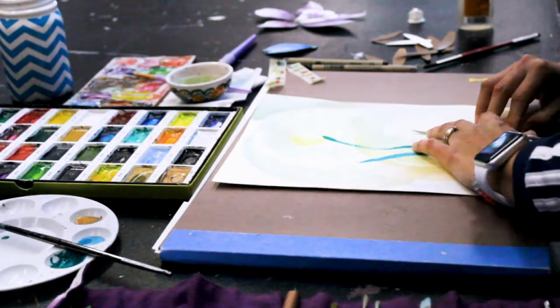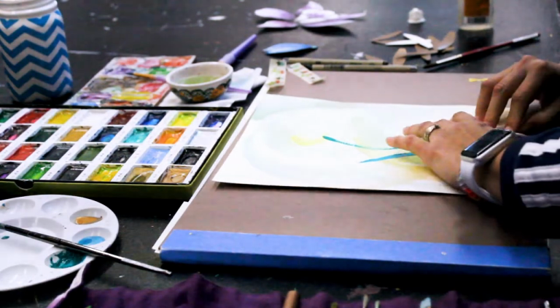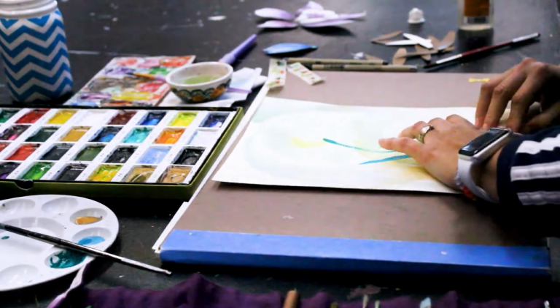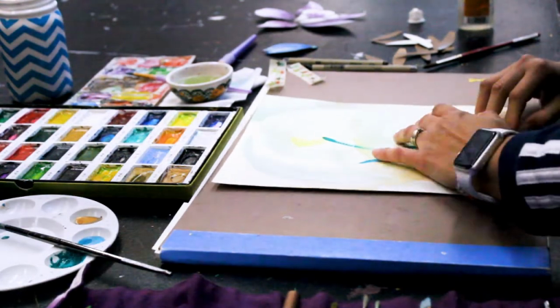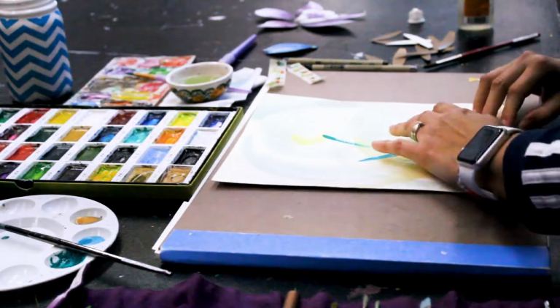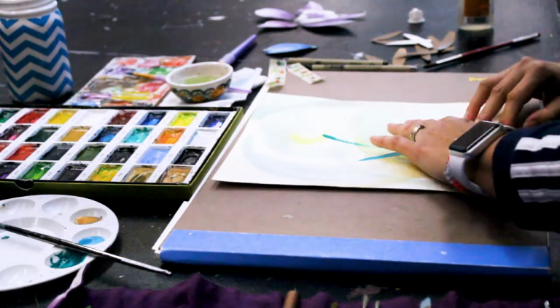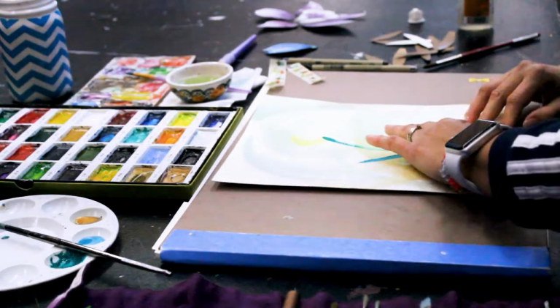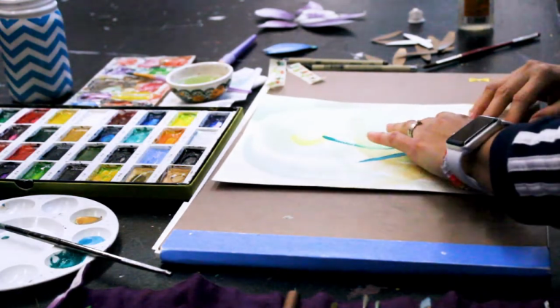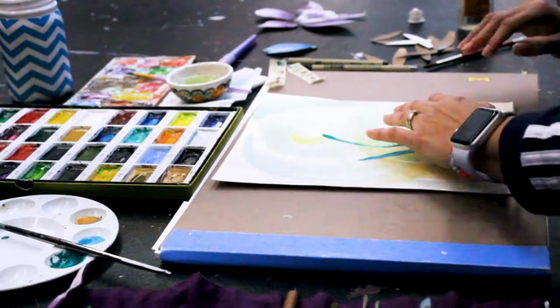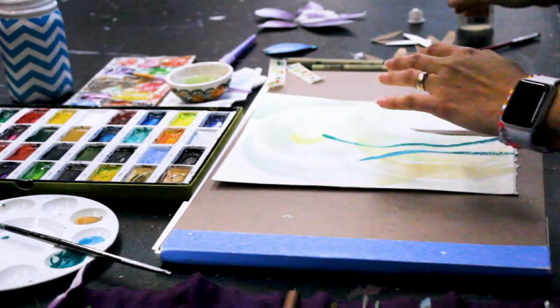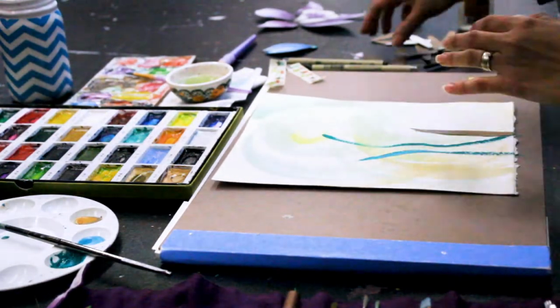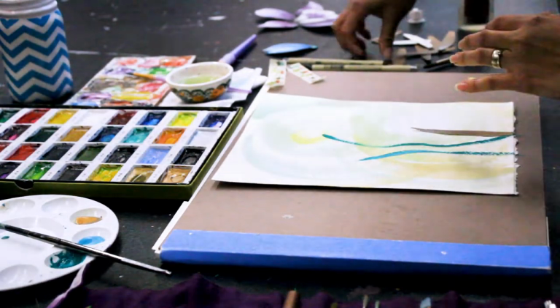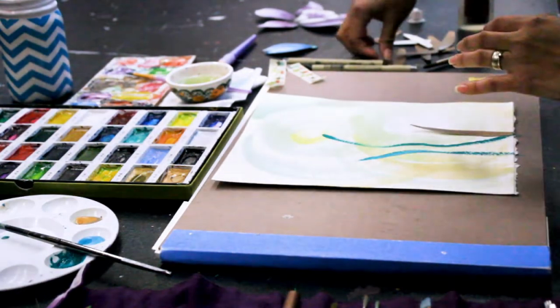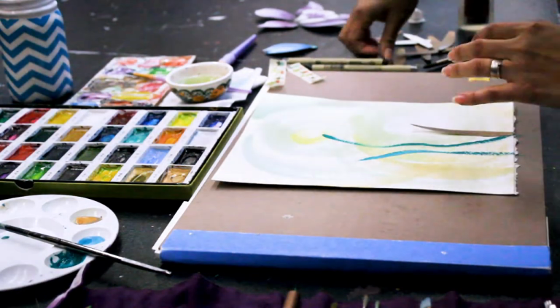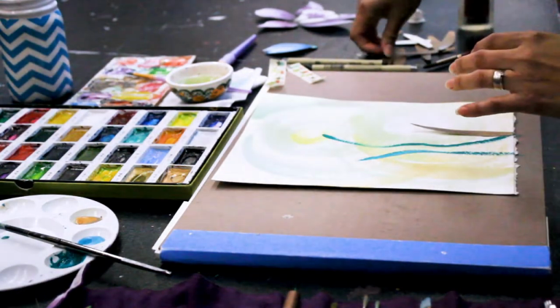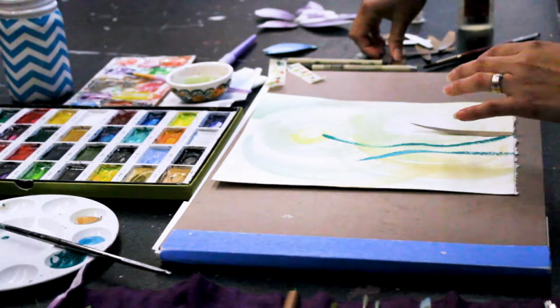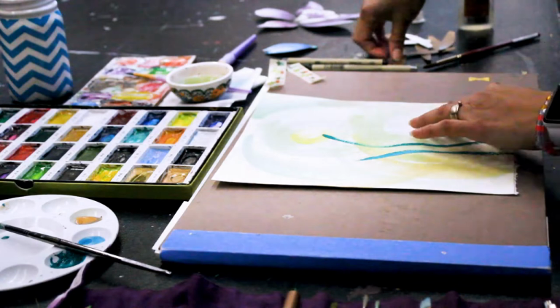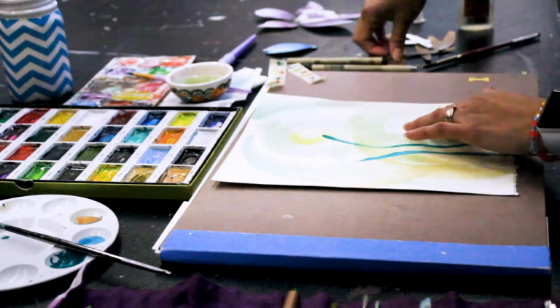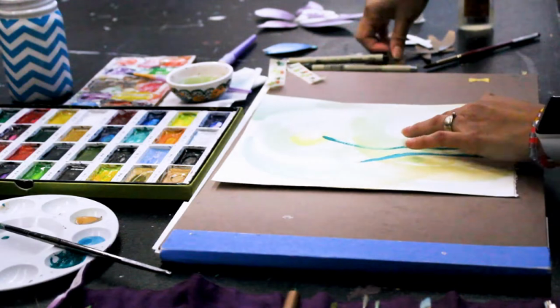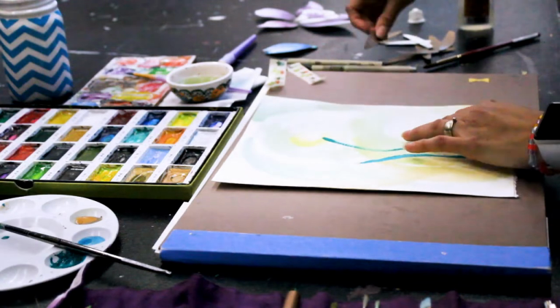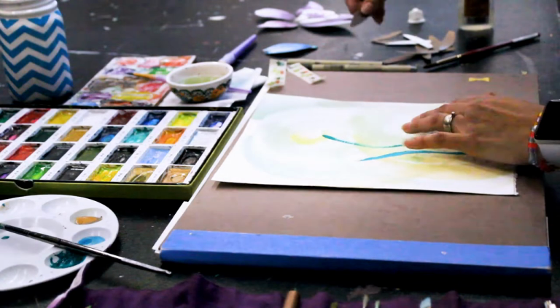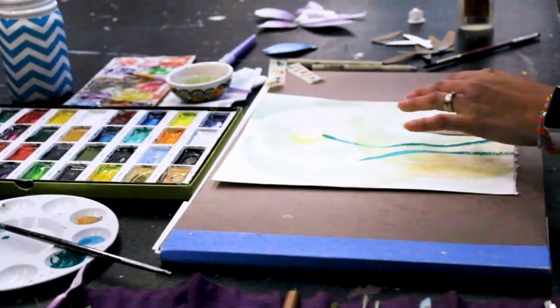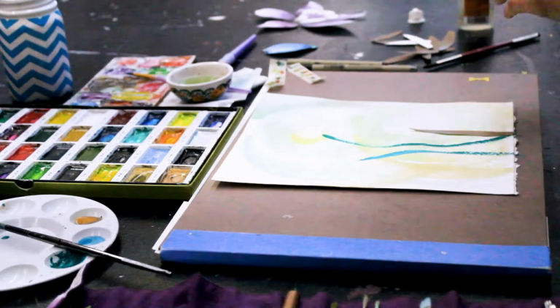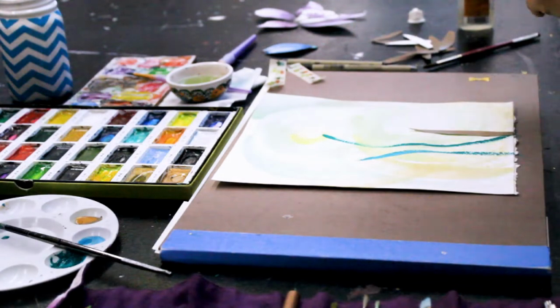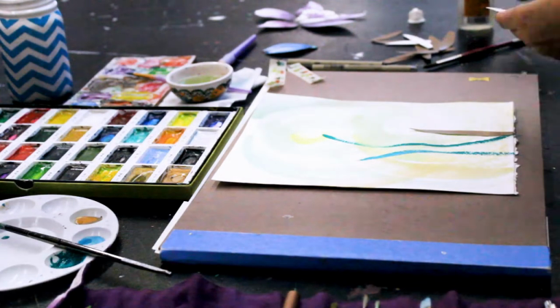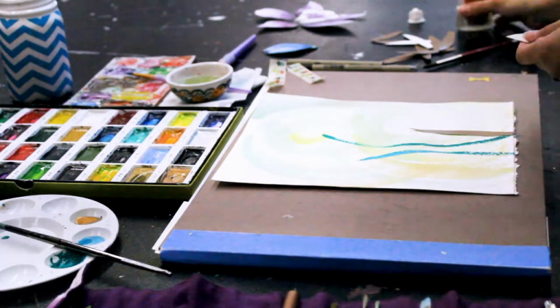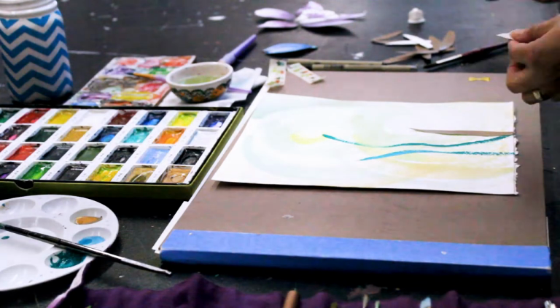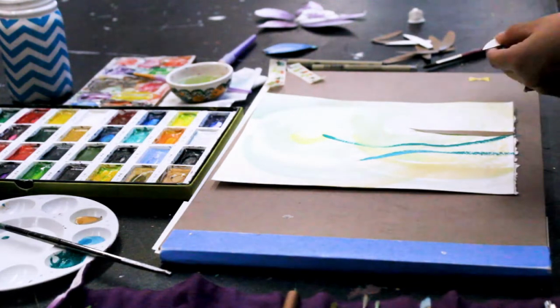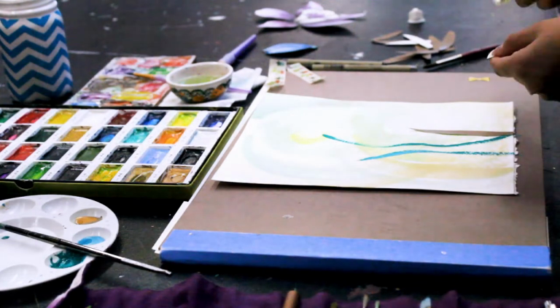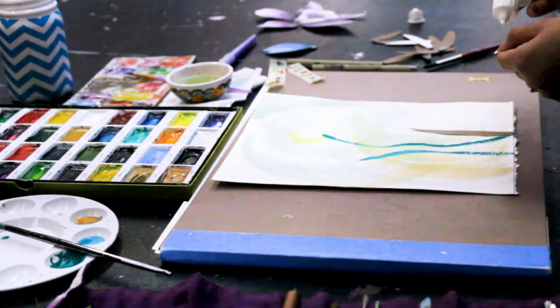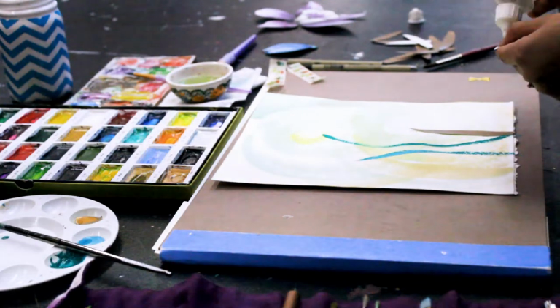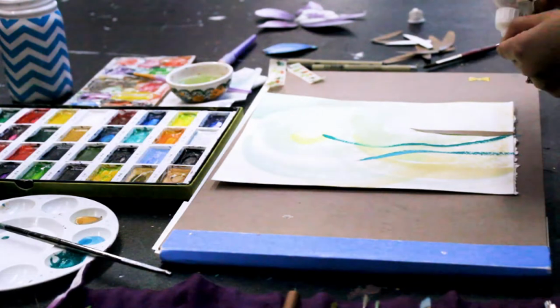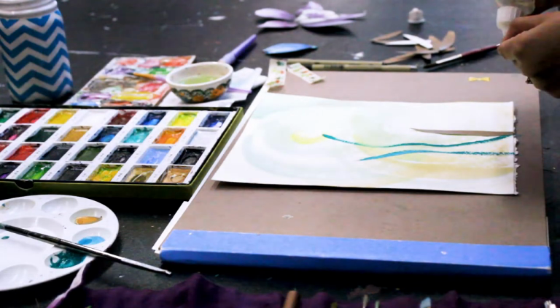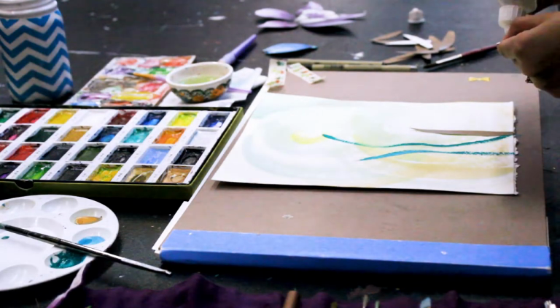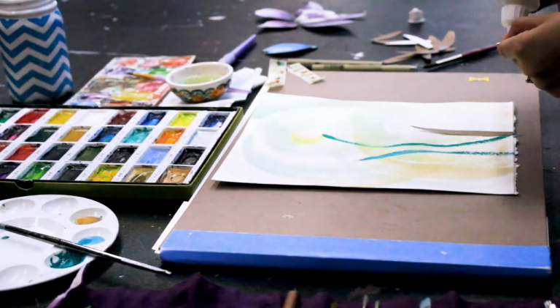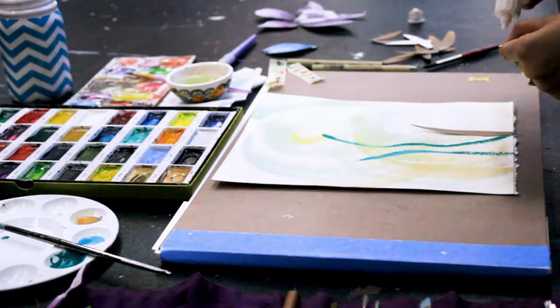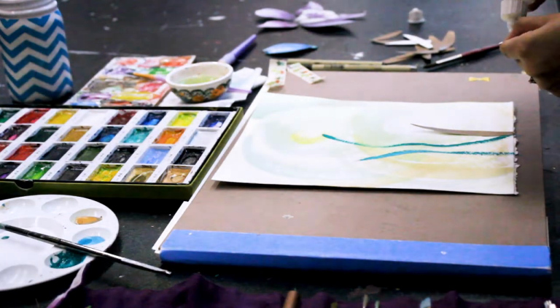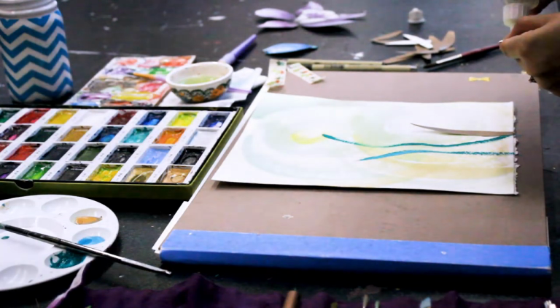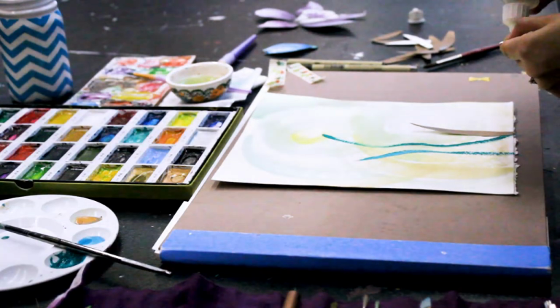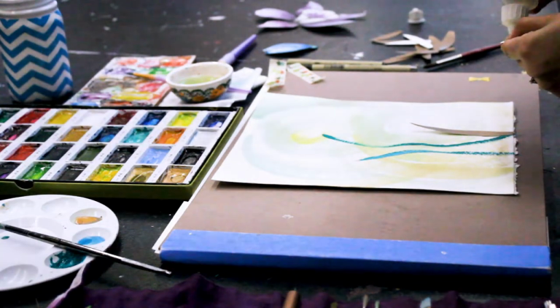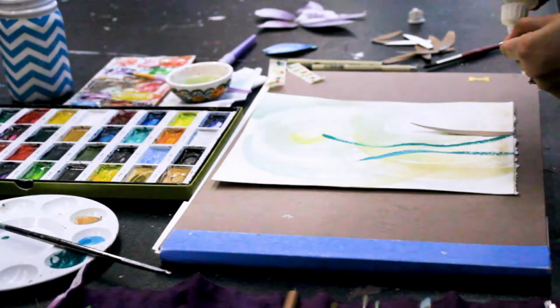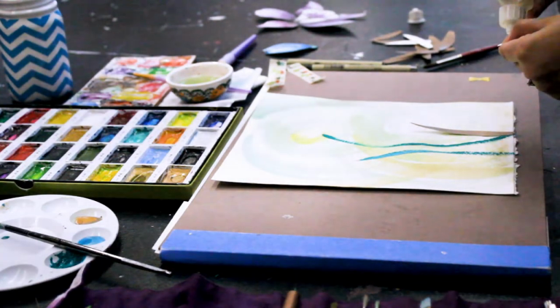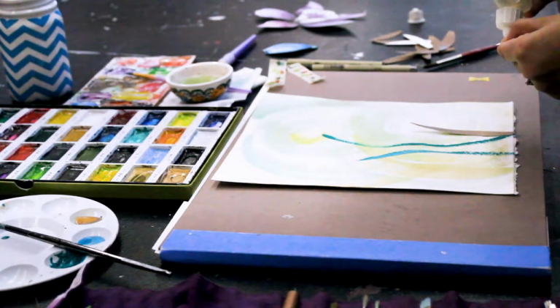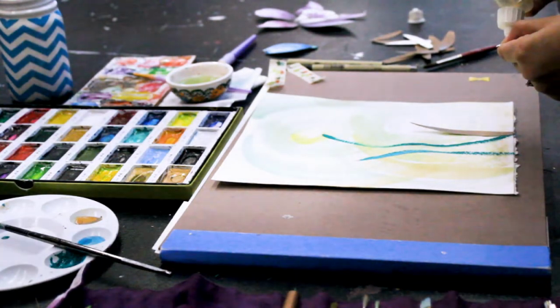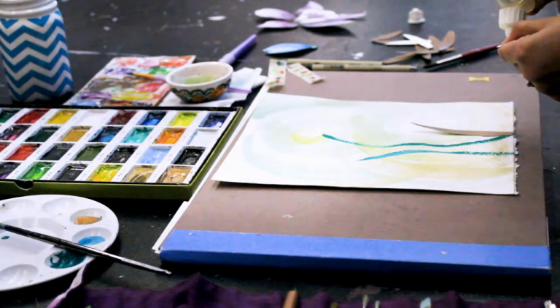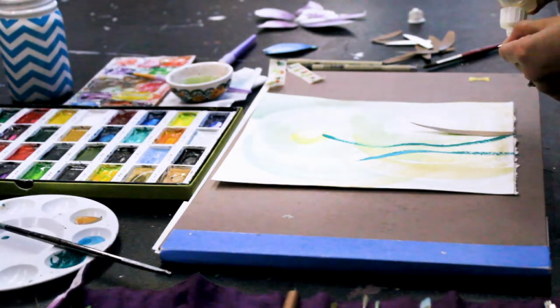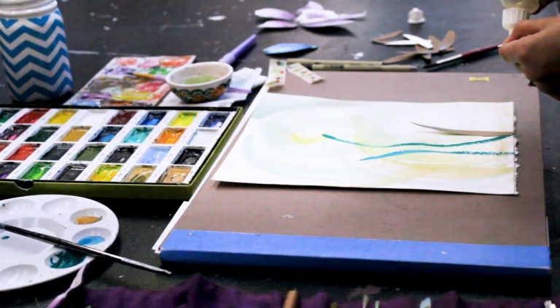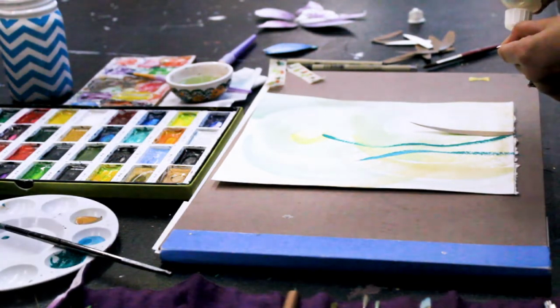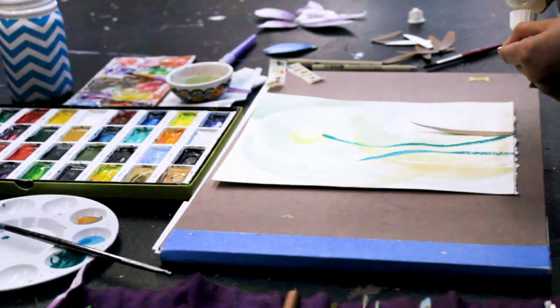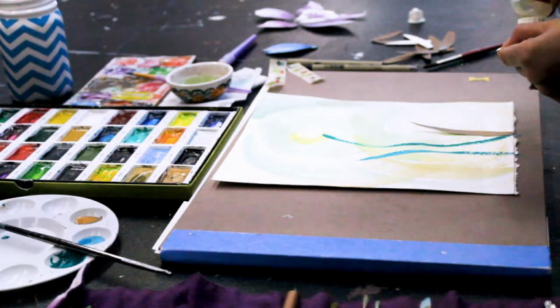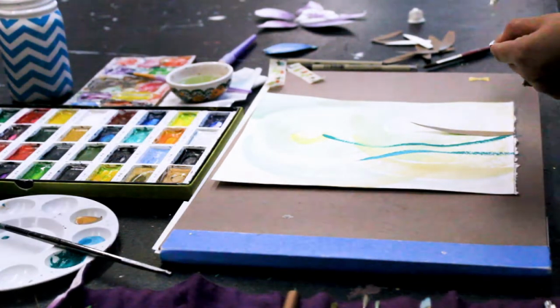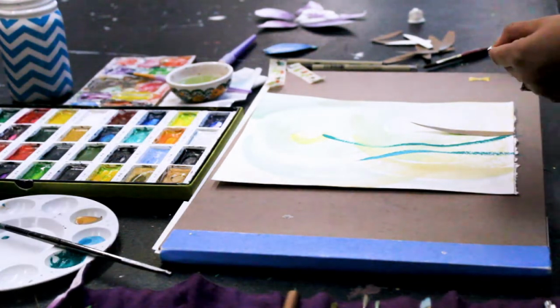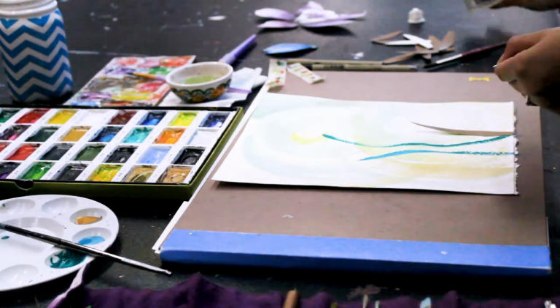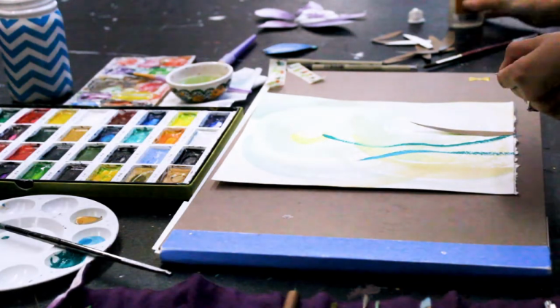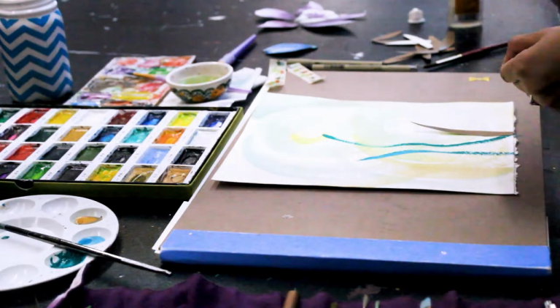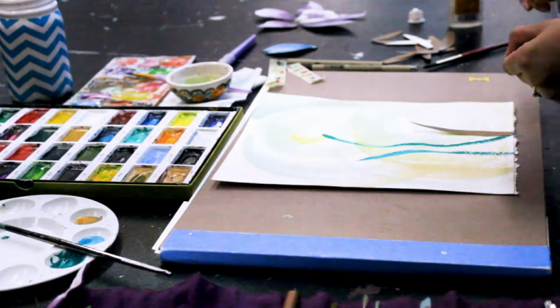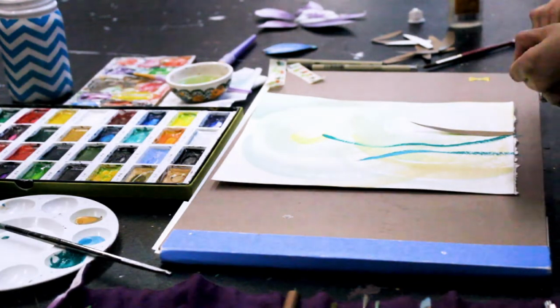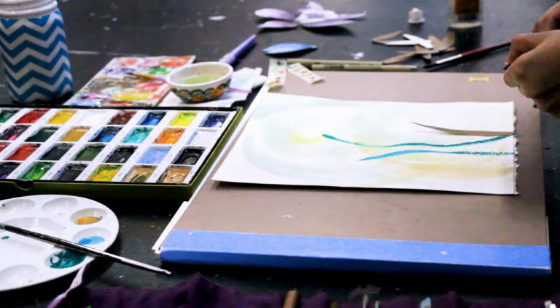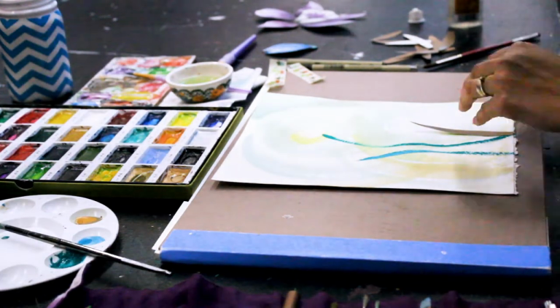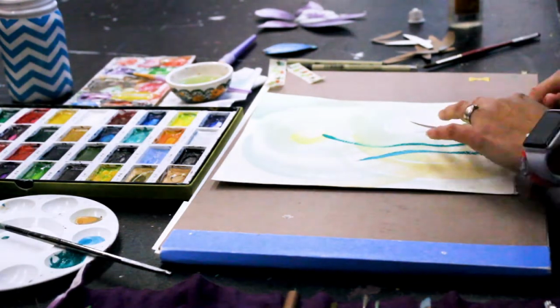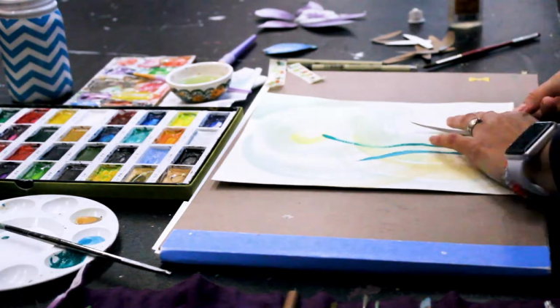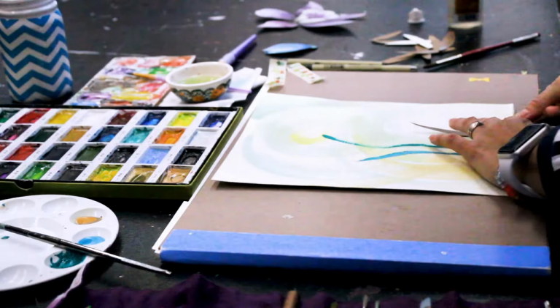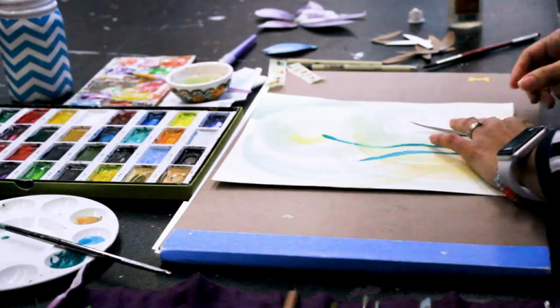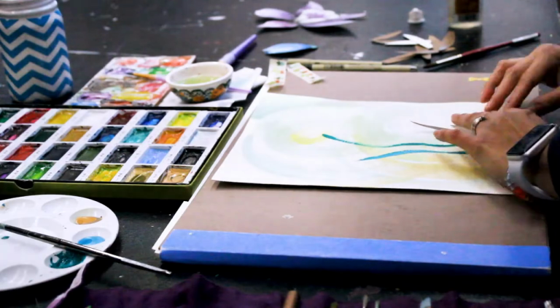I made some gold leaves to give more body to the illustration, using cotton paper and gold acrylic paint.